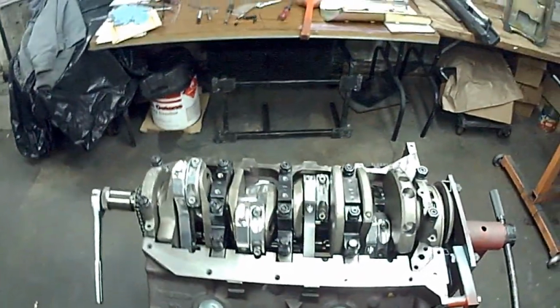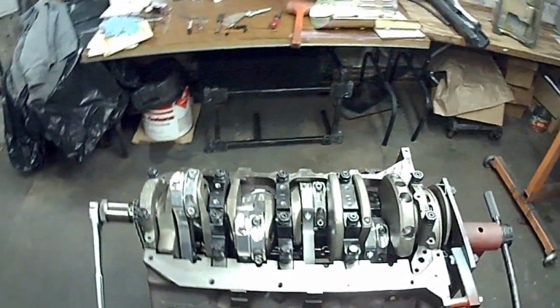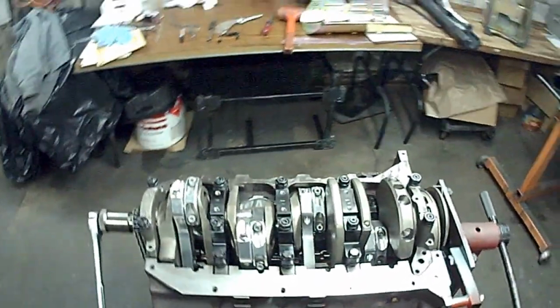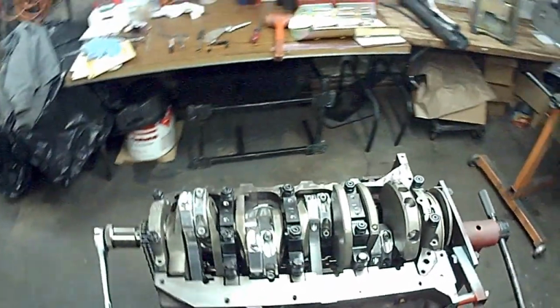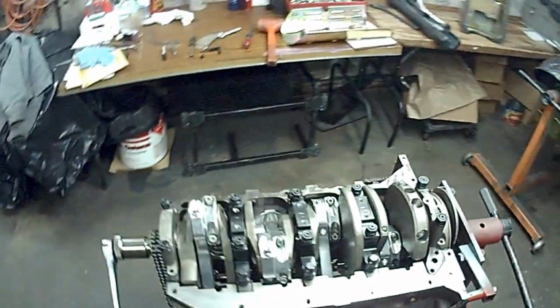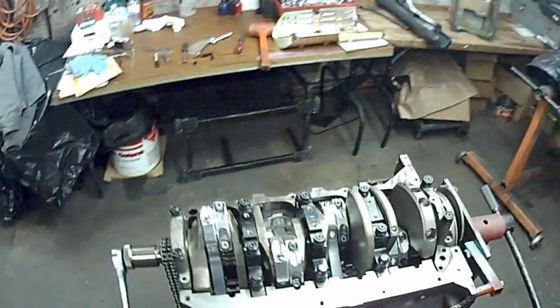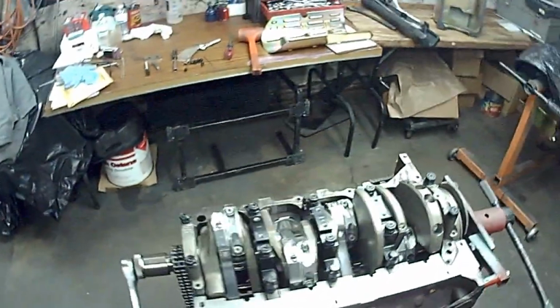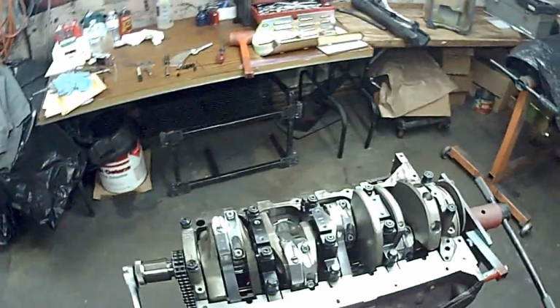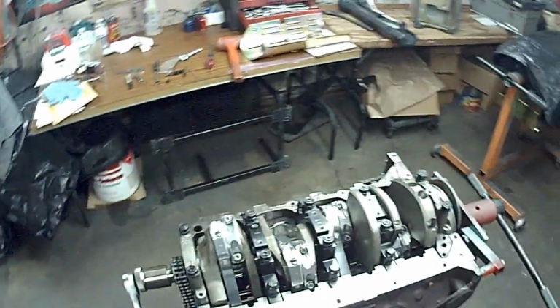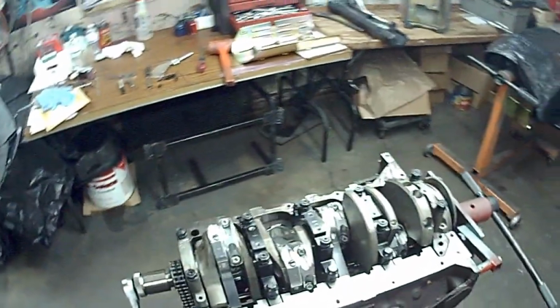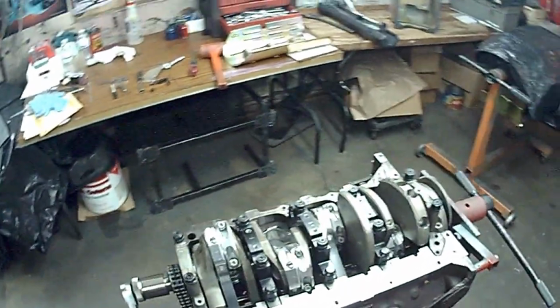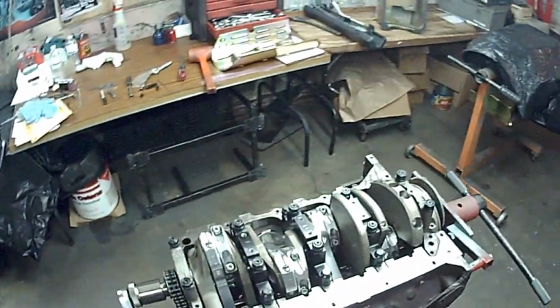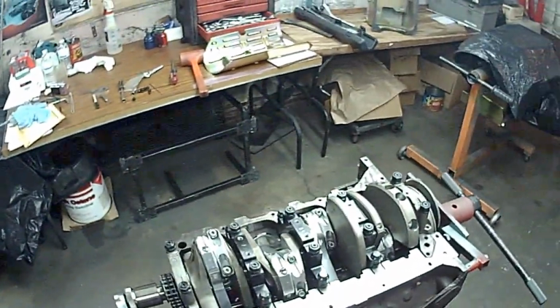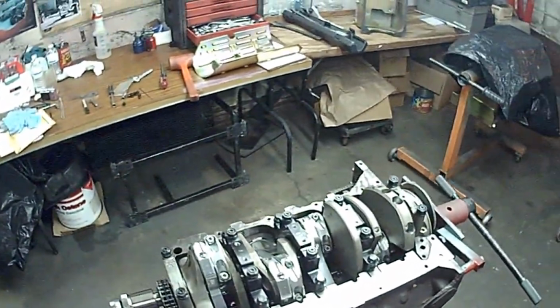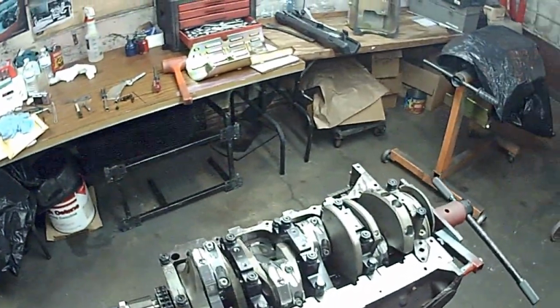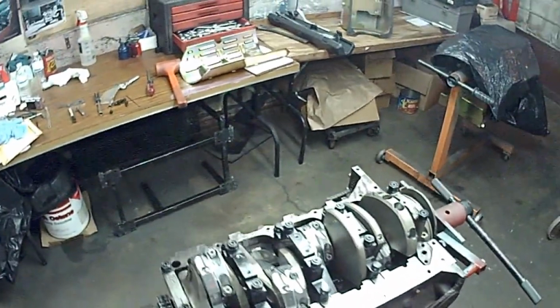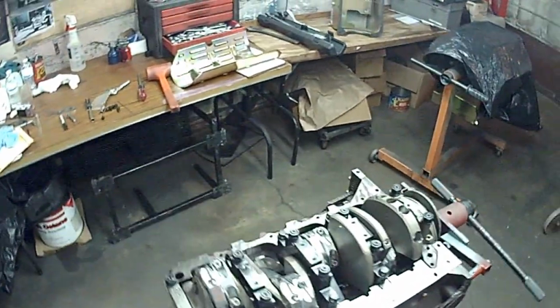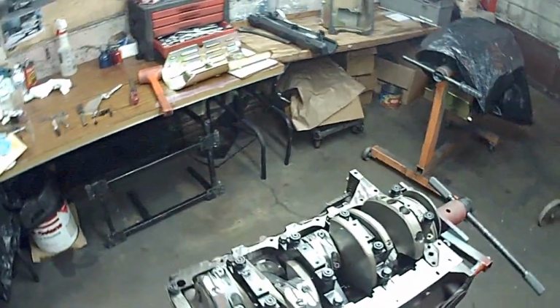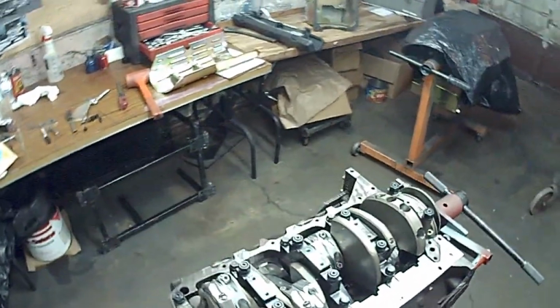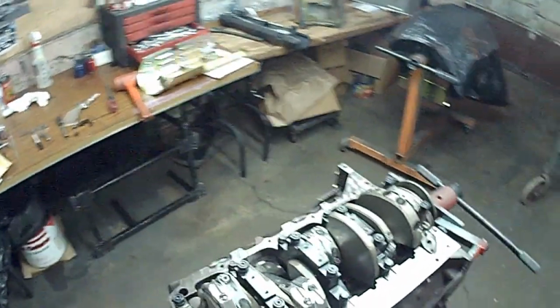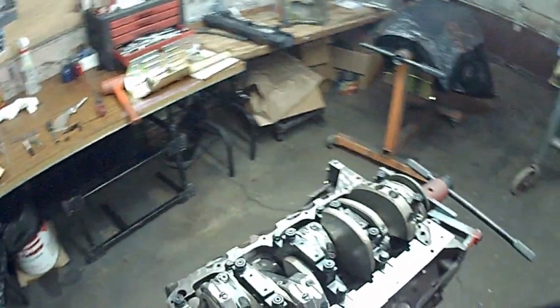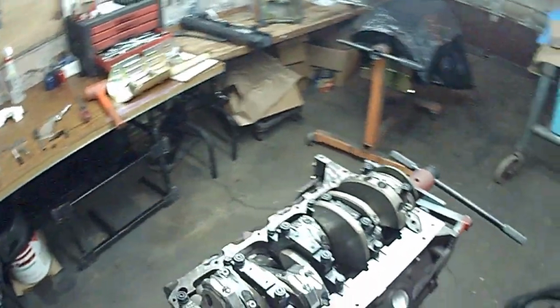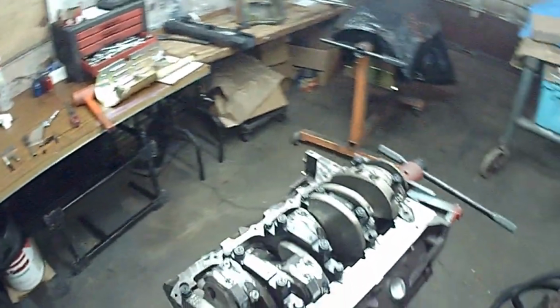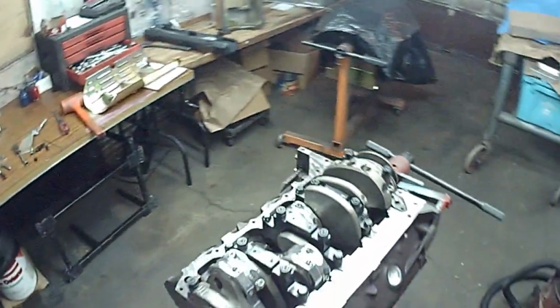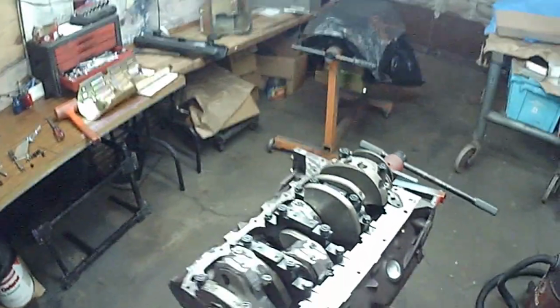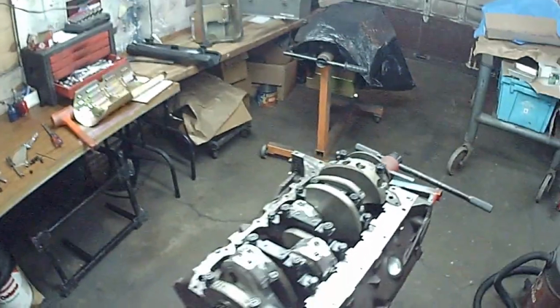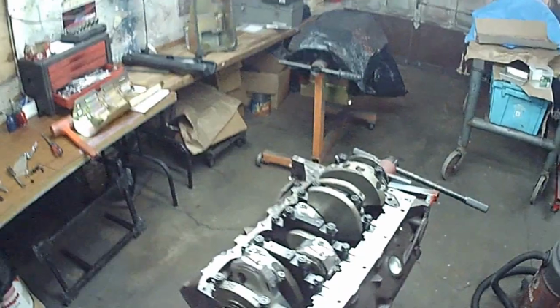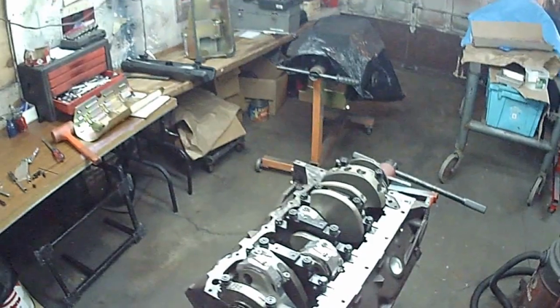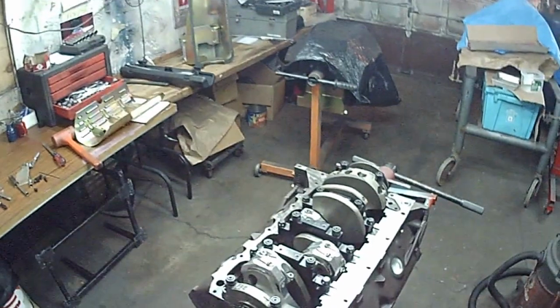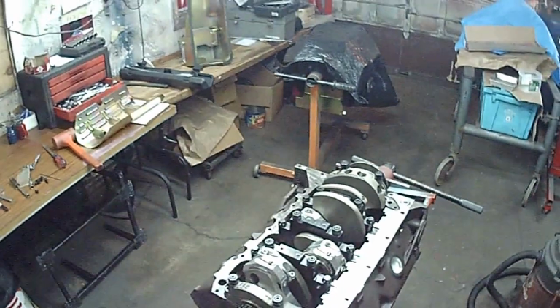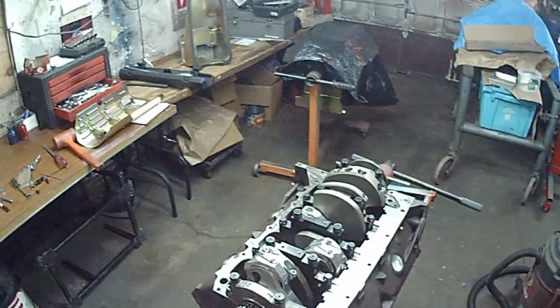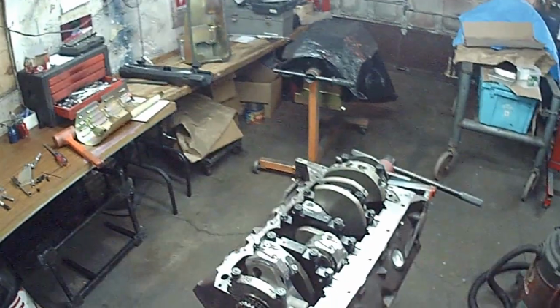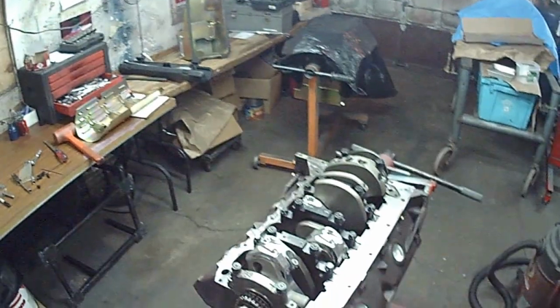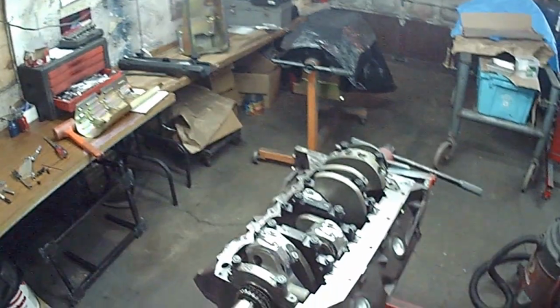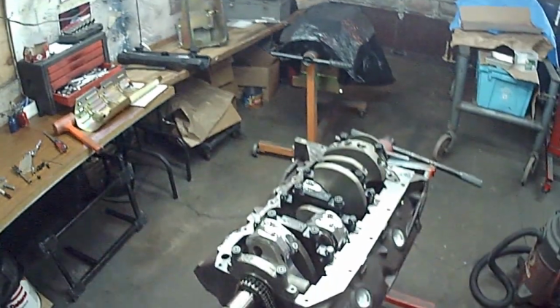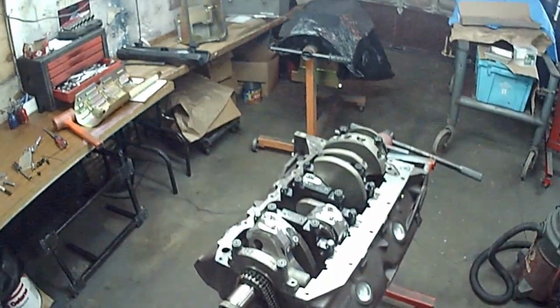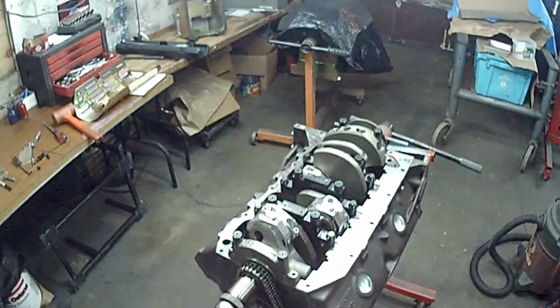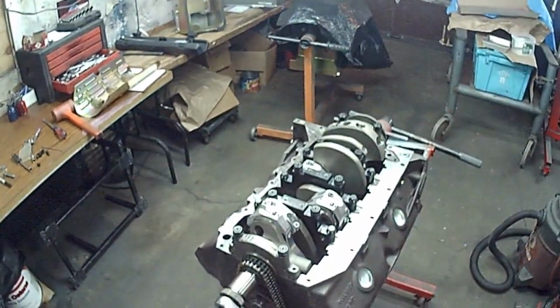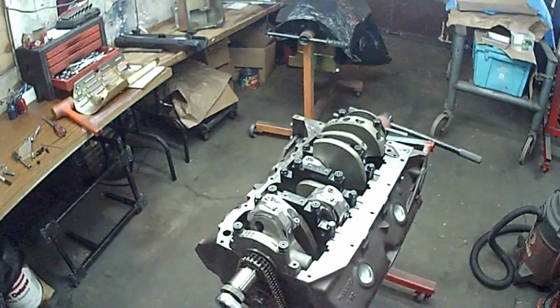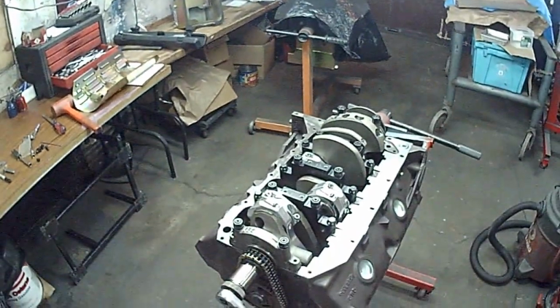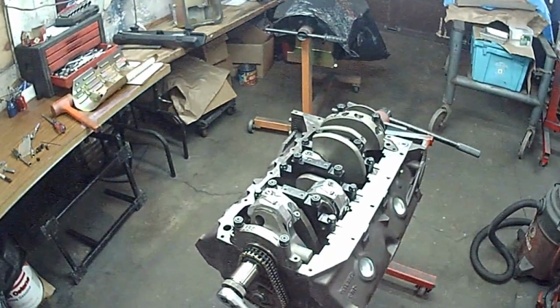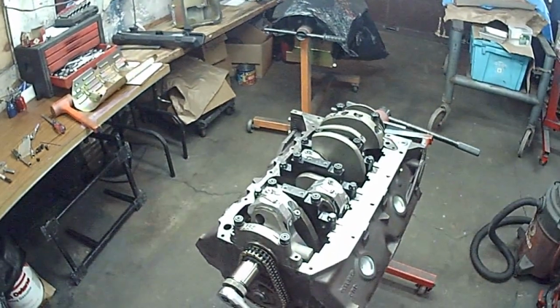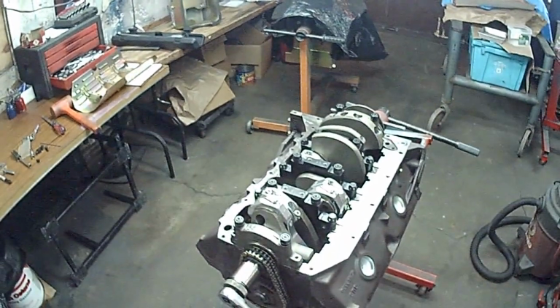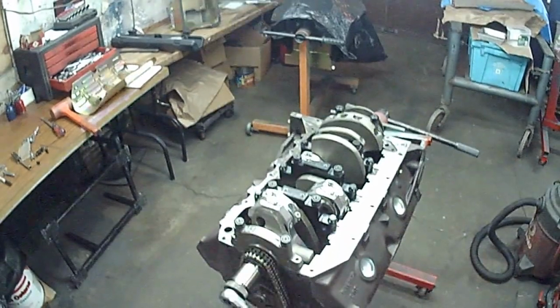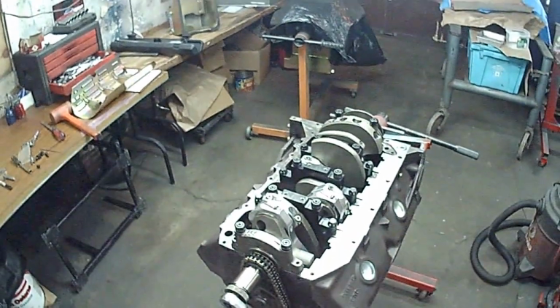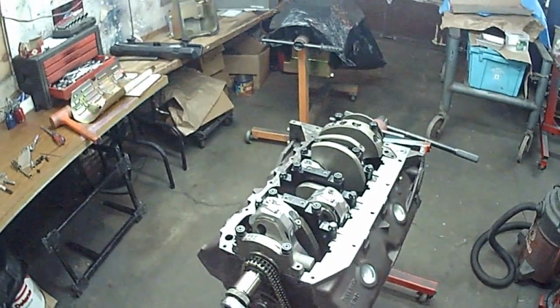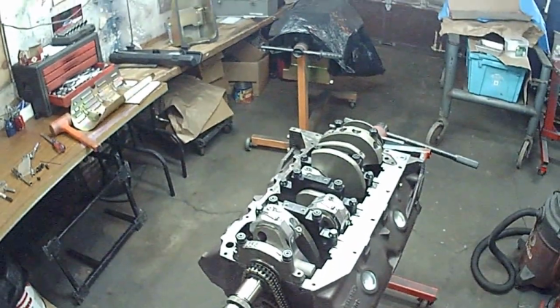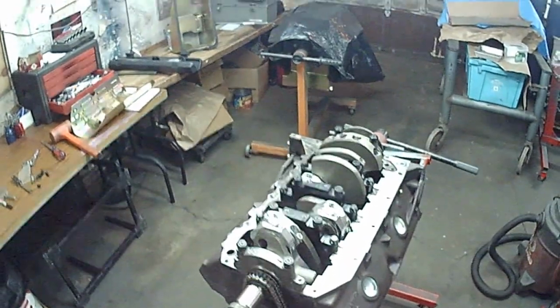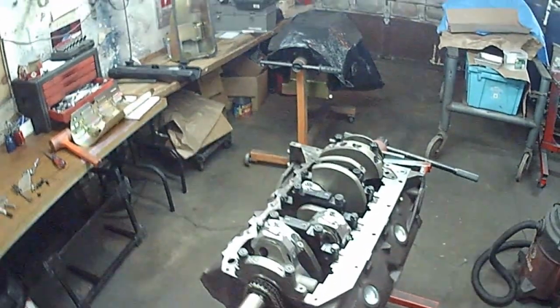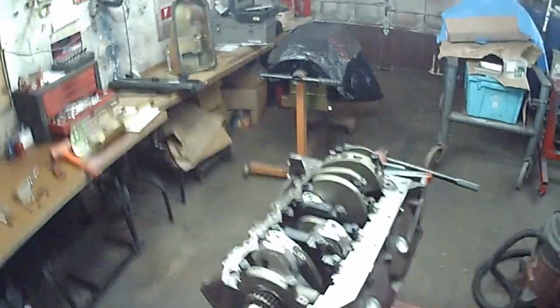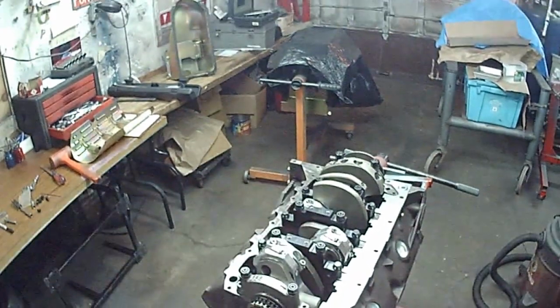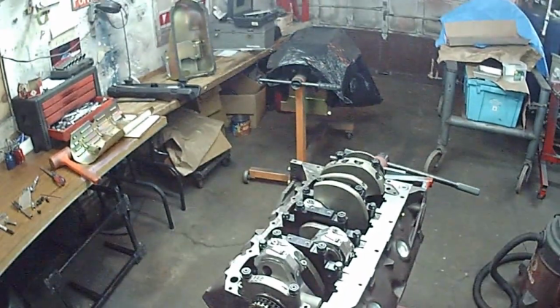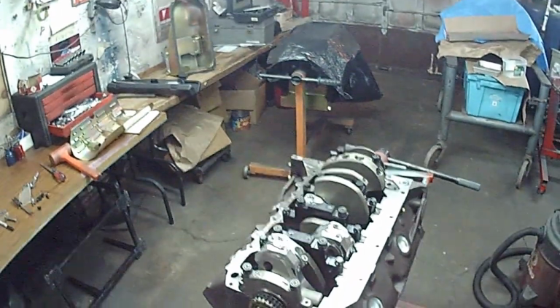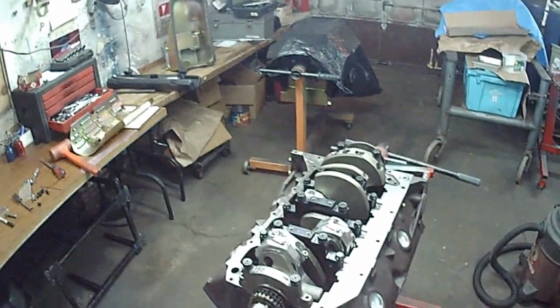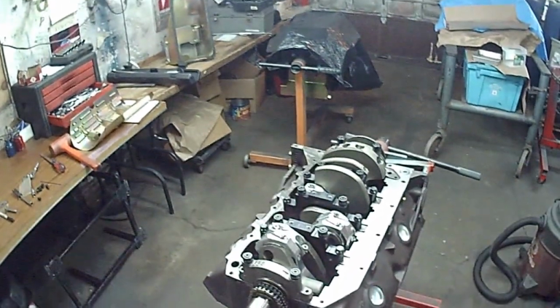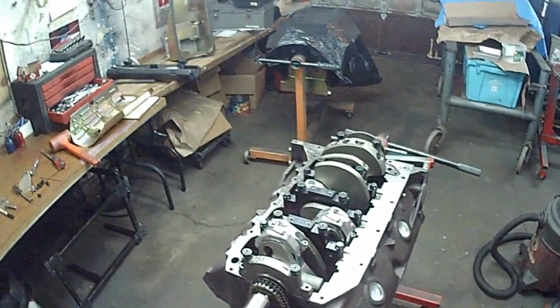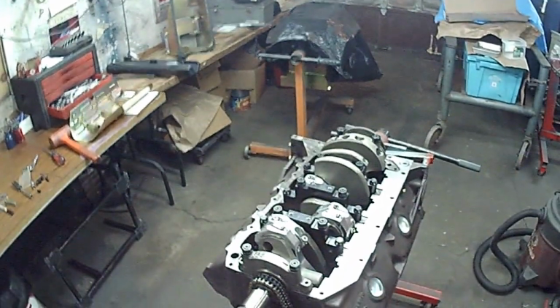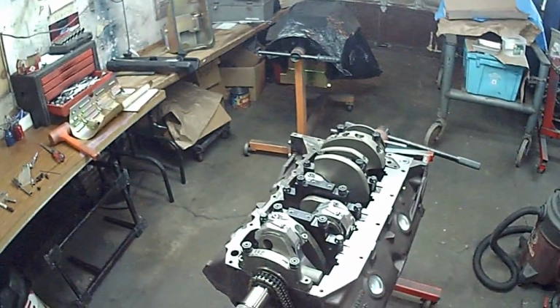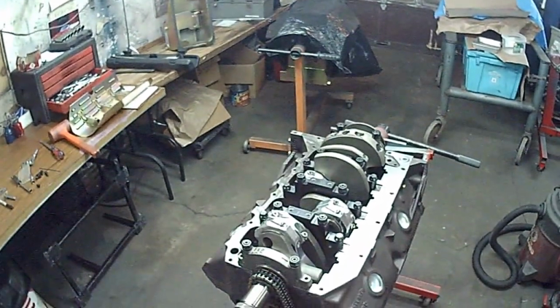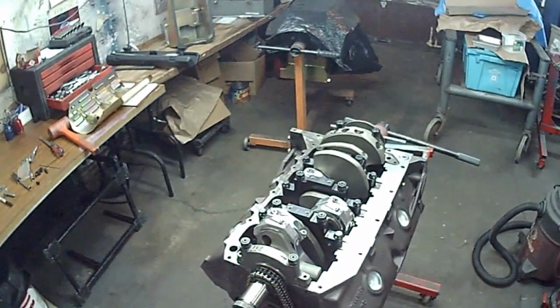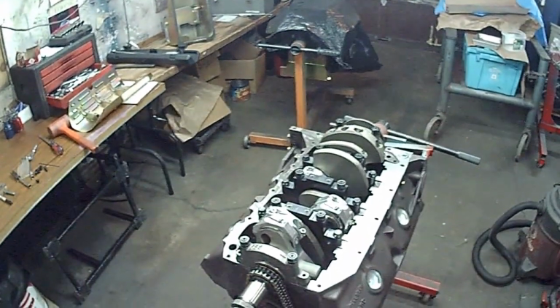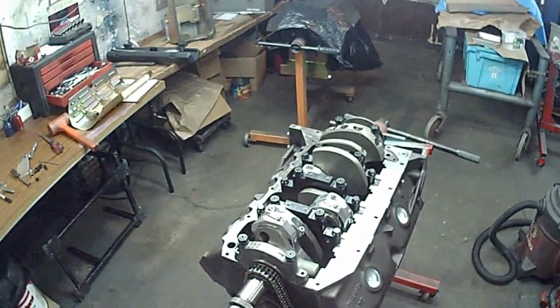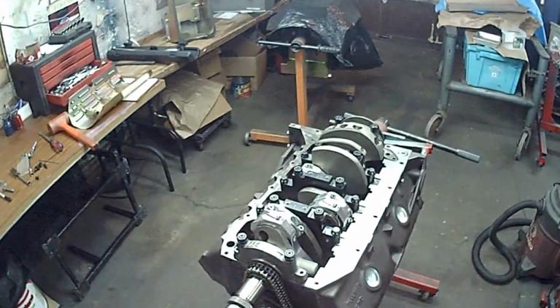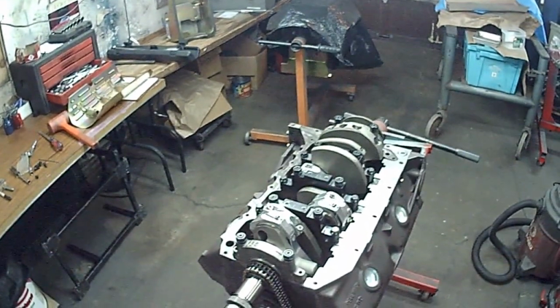And that's it. I'll put this back on, put the oil pump on, and button this motor up.